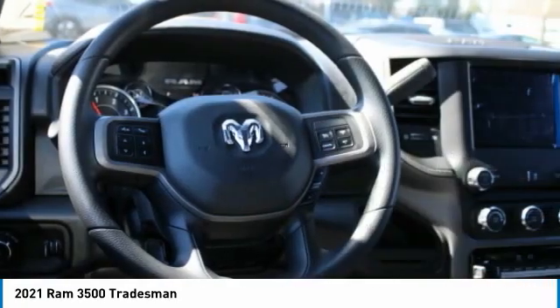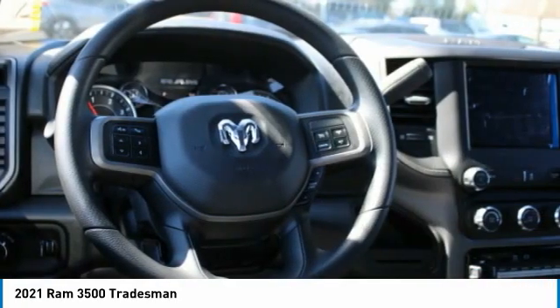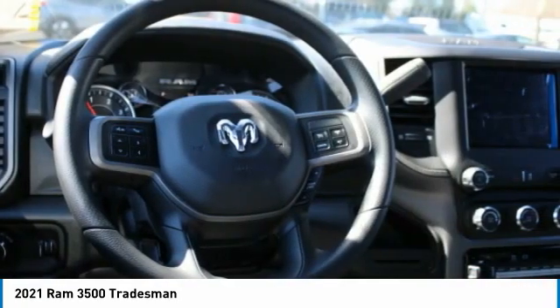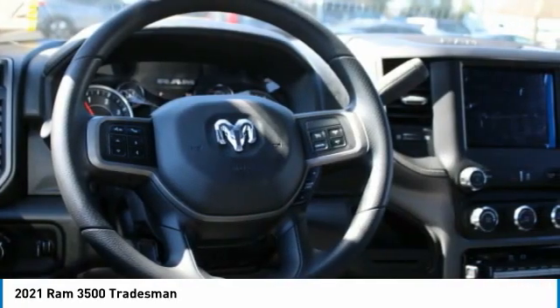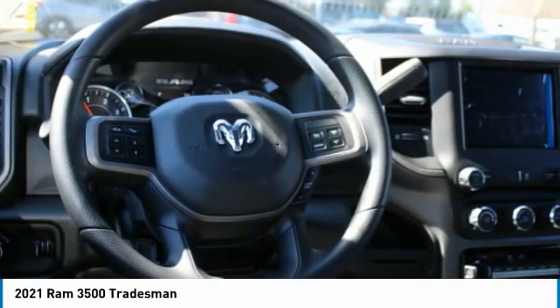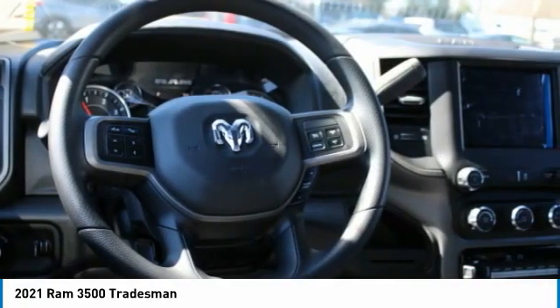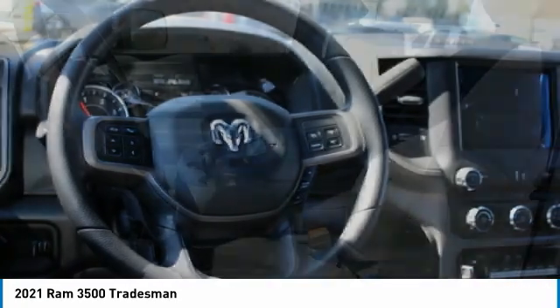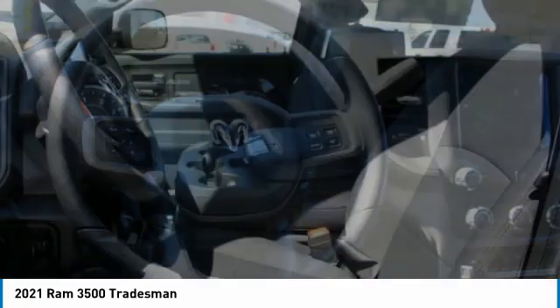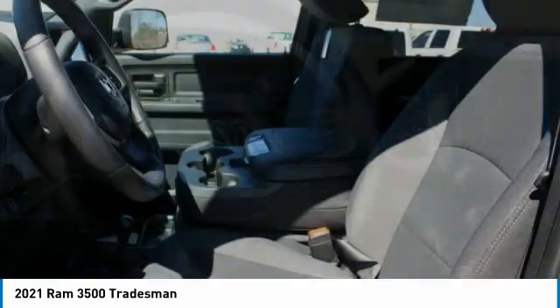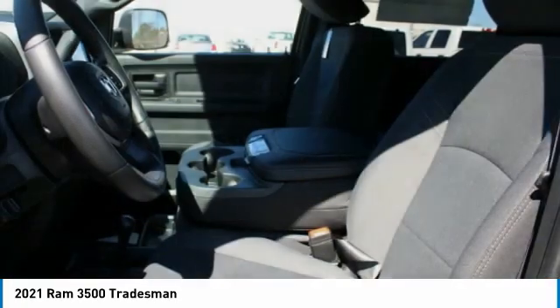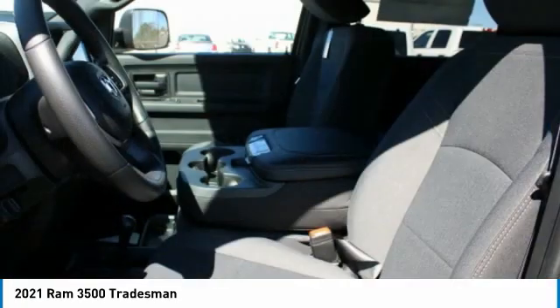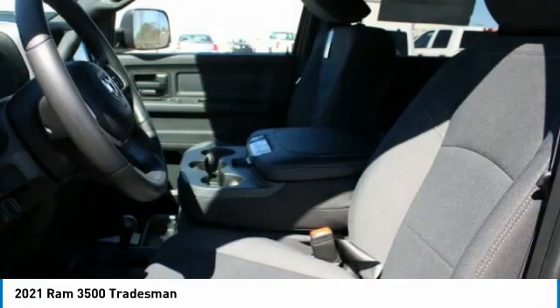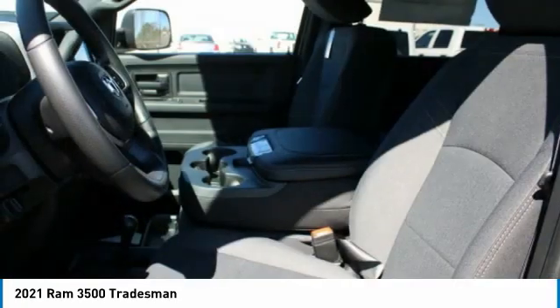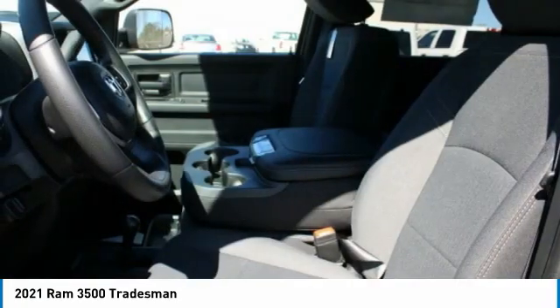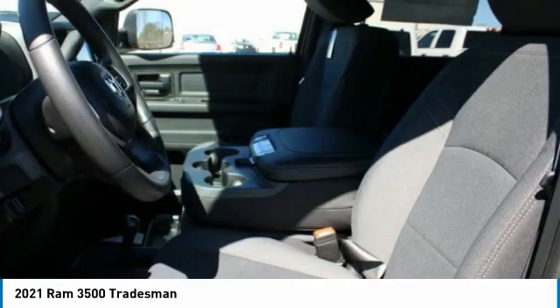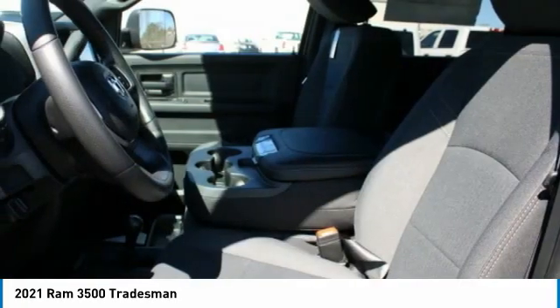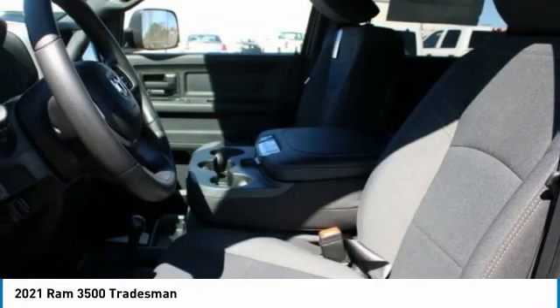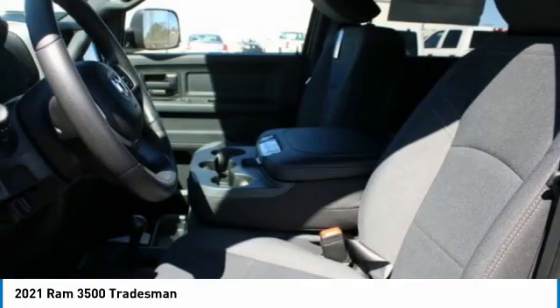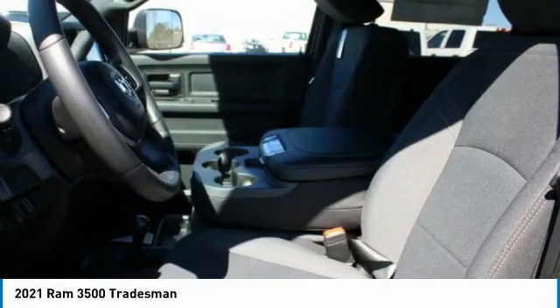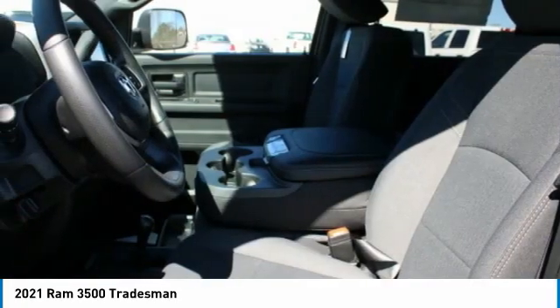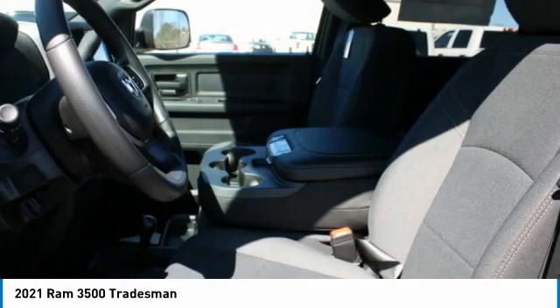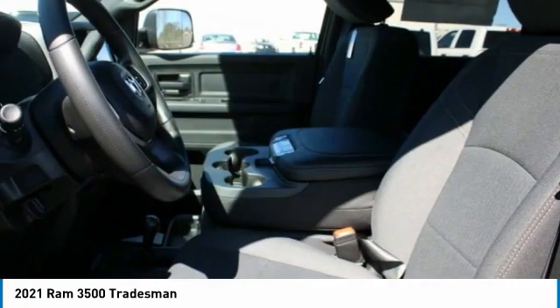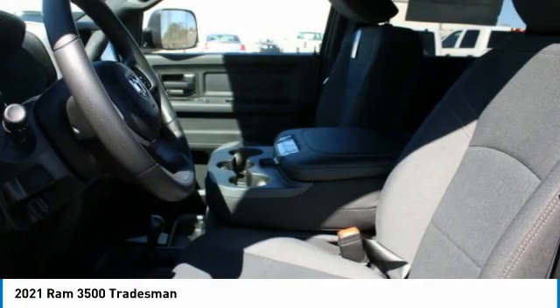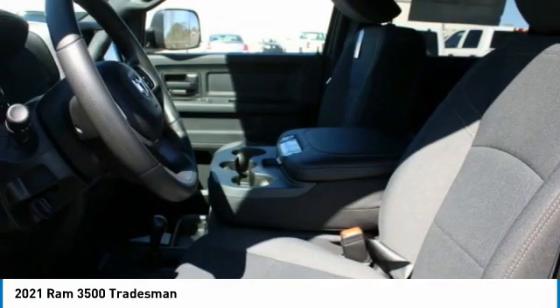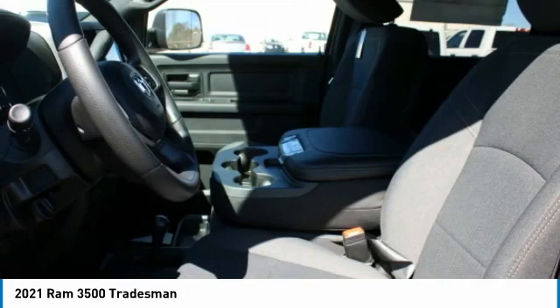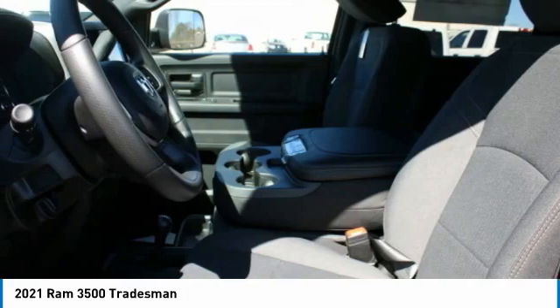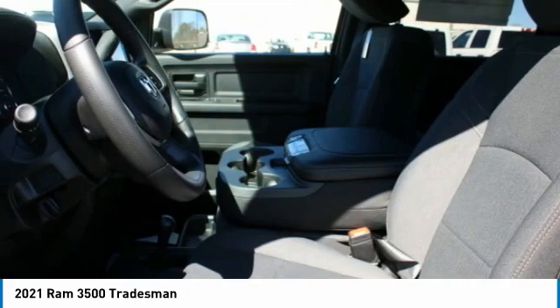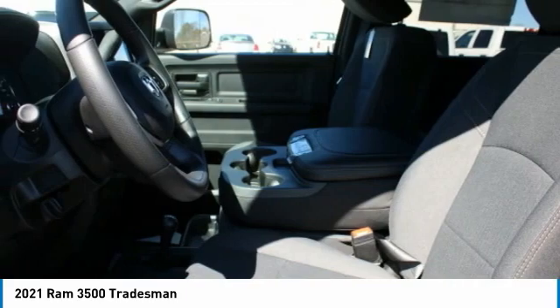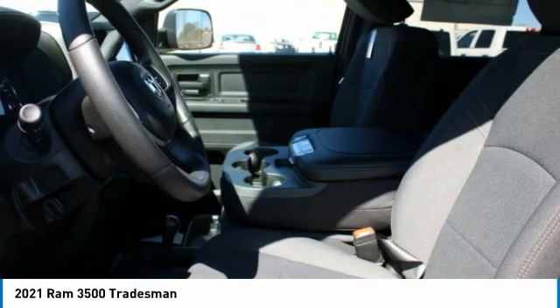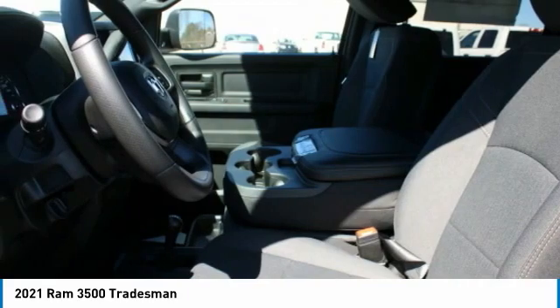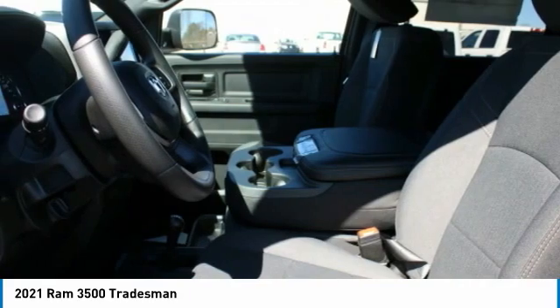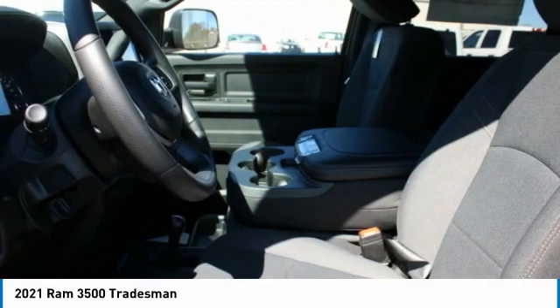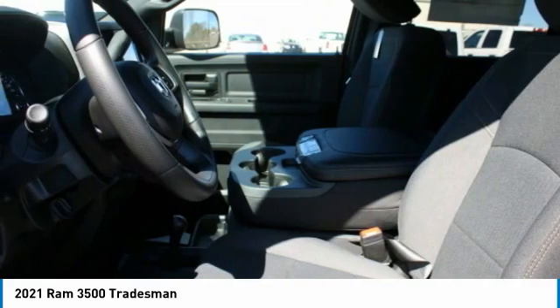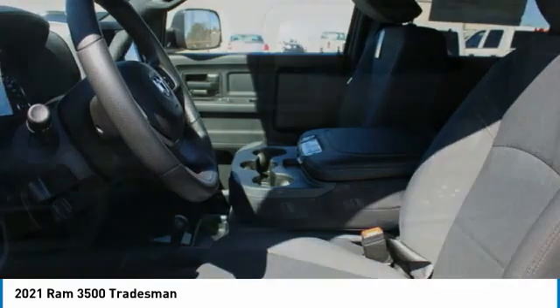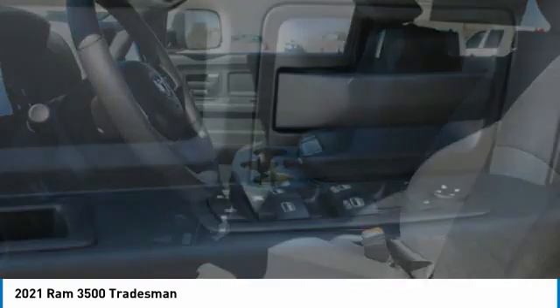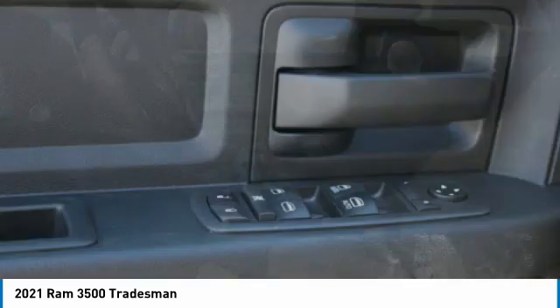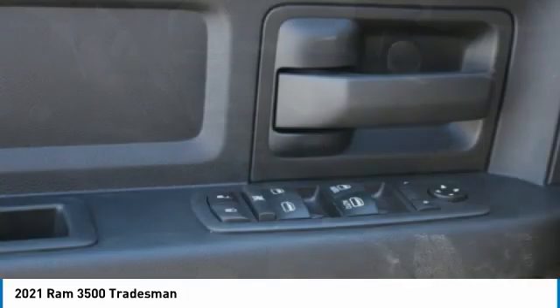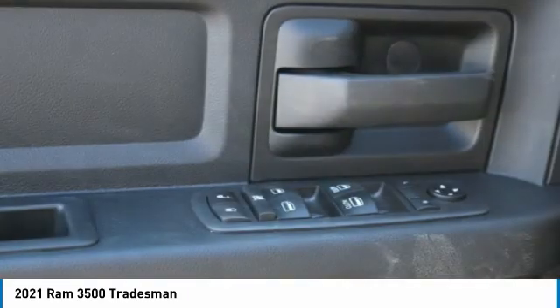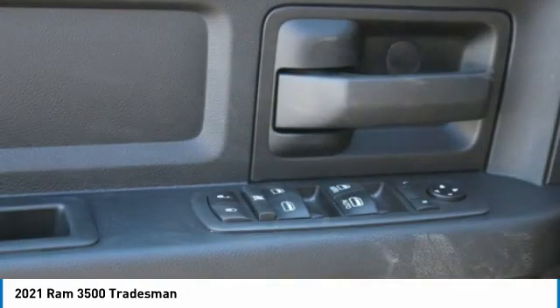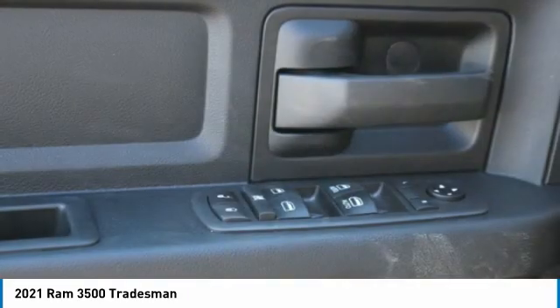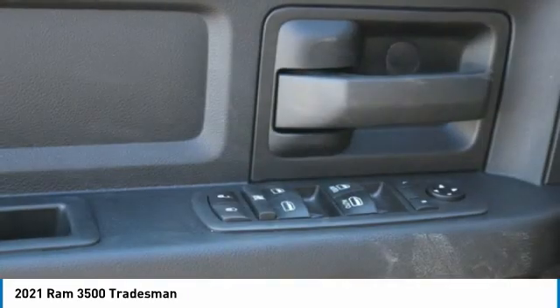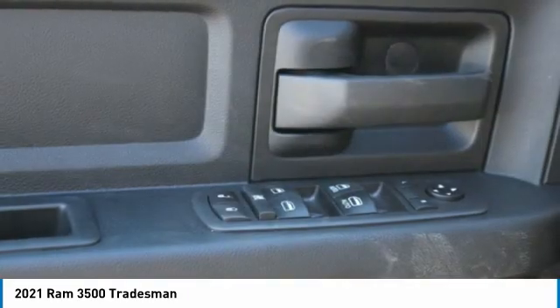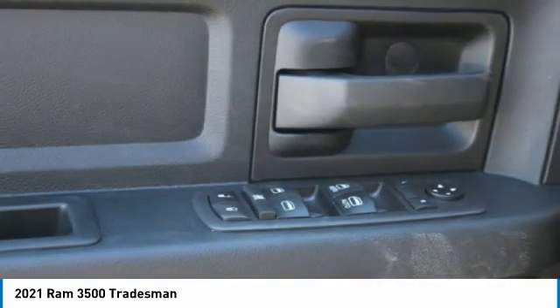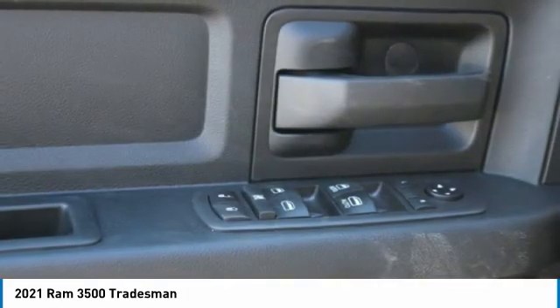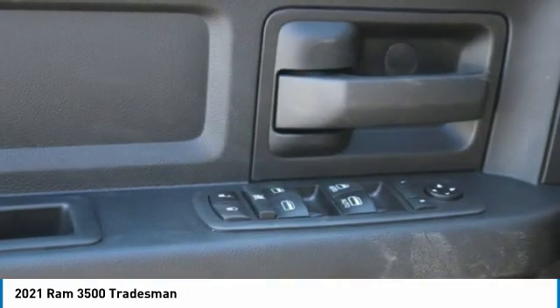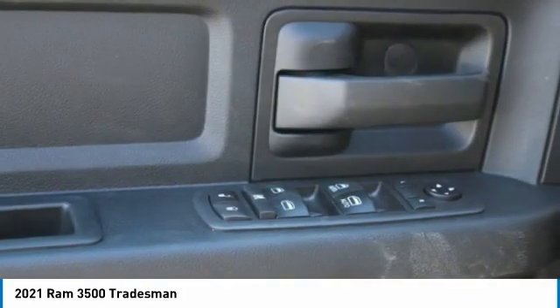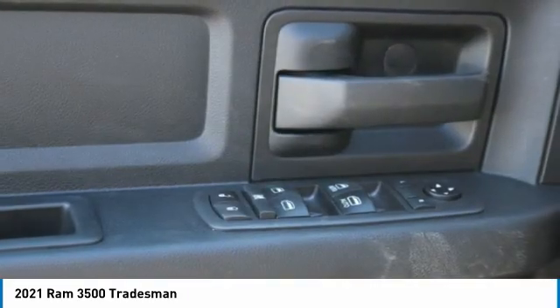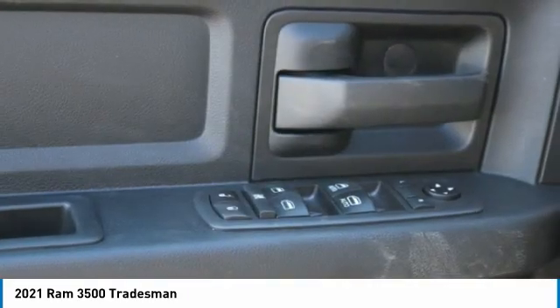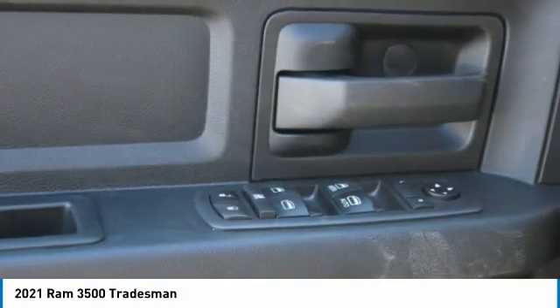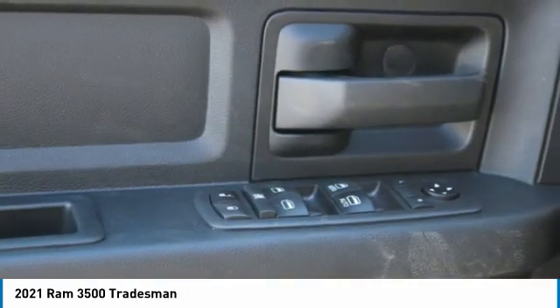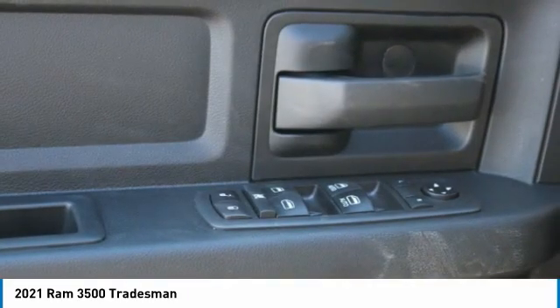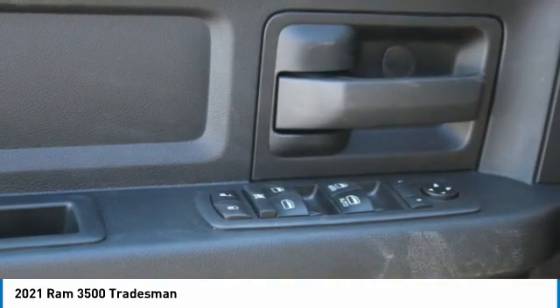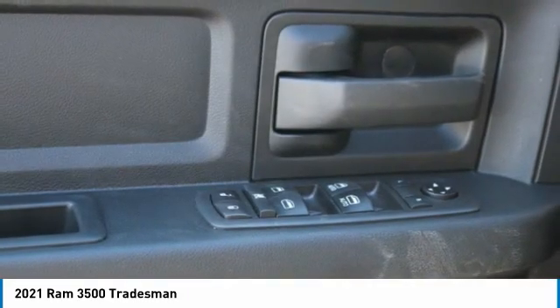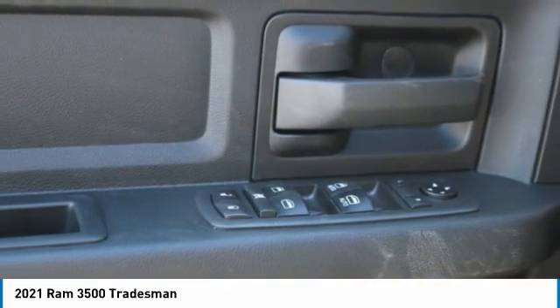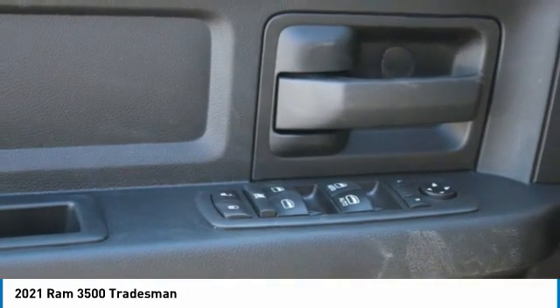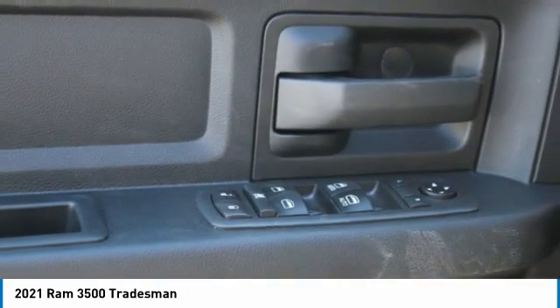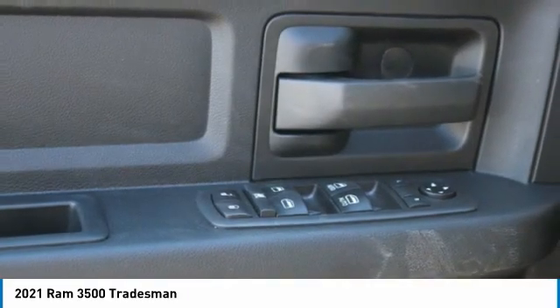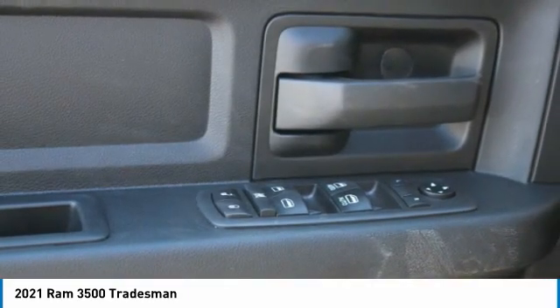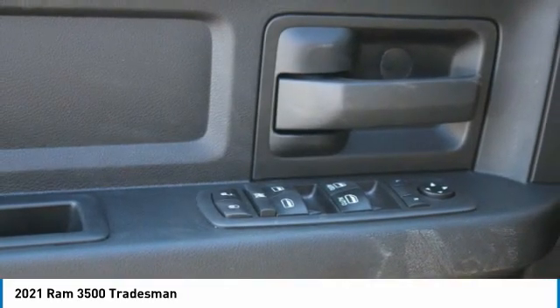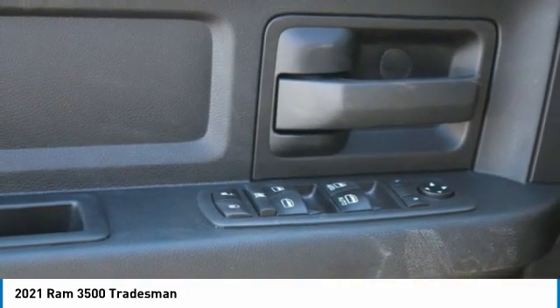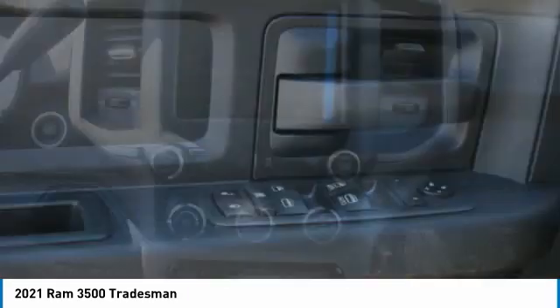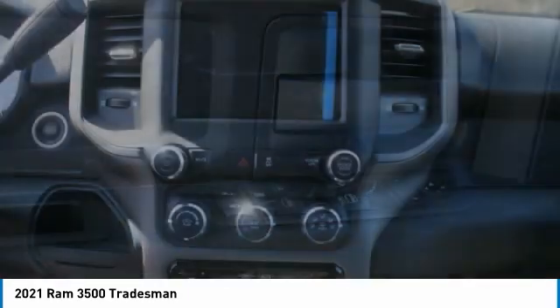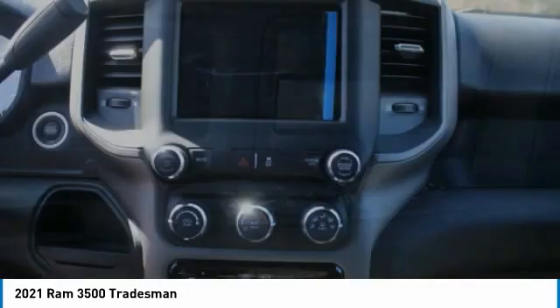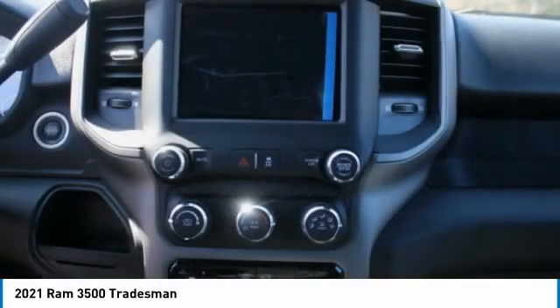Power door locks, power windows. Drive away with a great deal on this vehicle — call or stop in today.